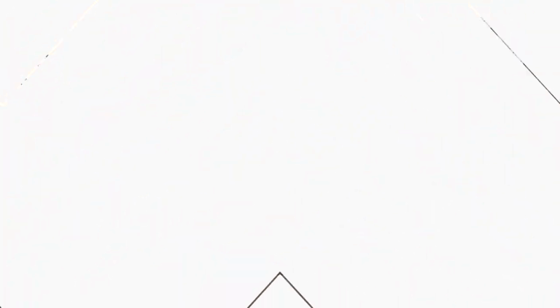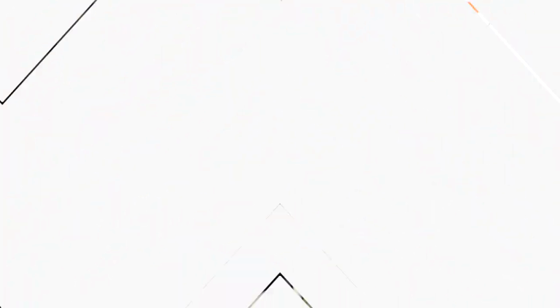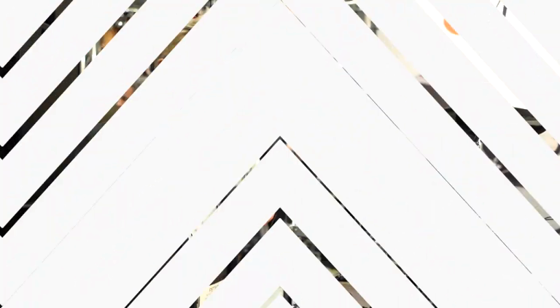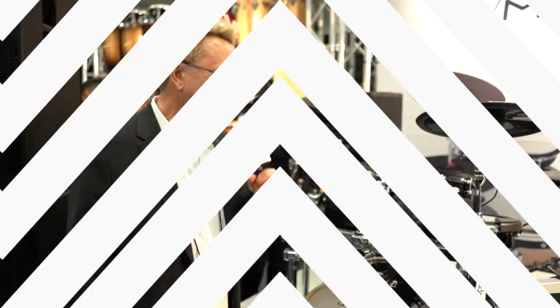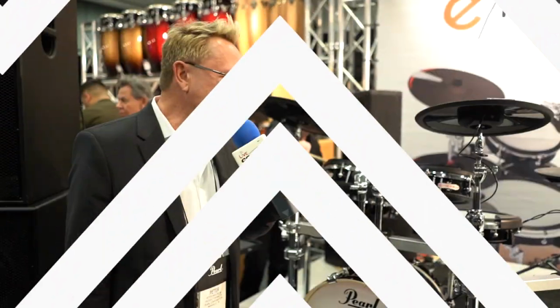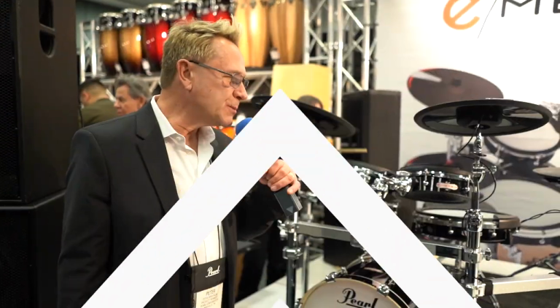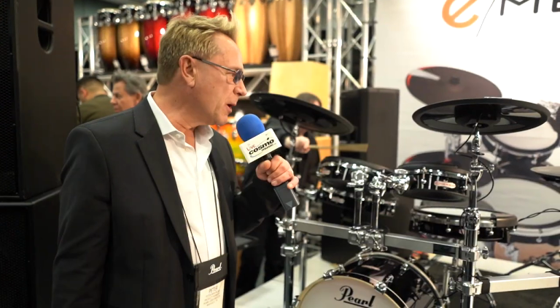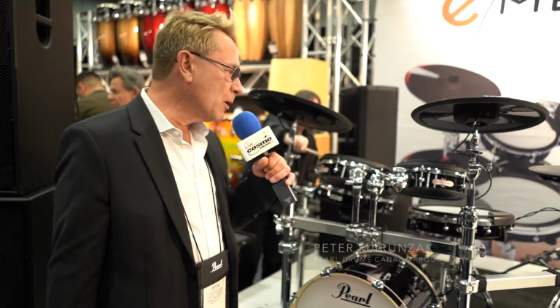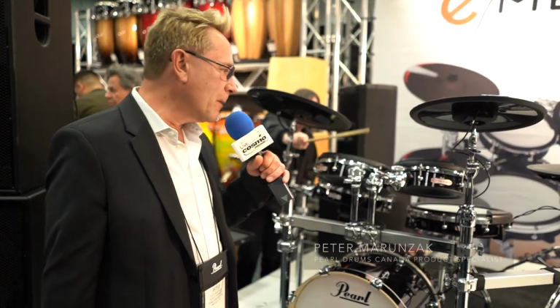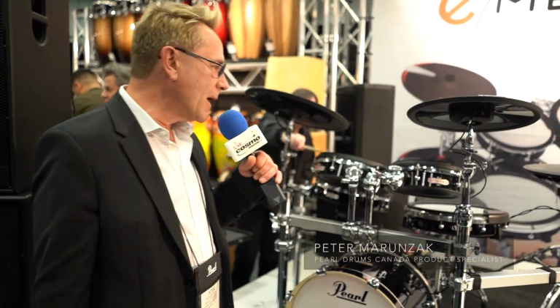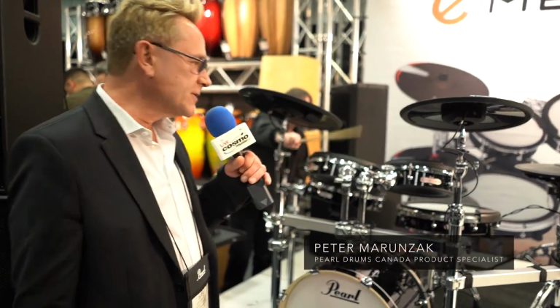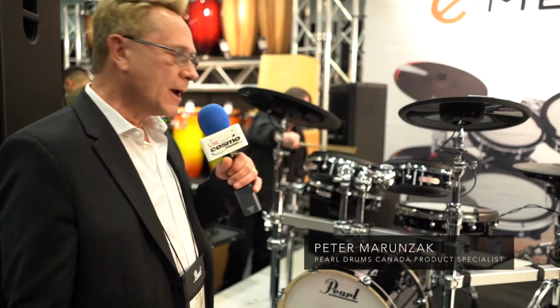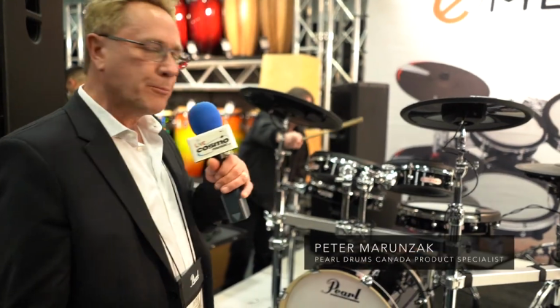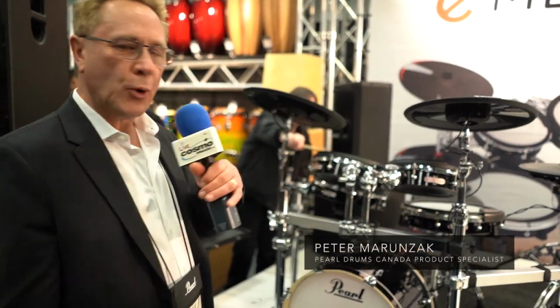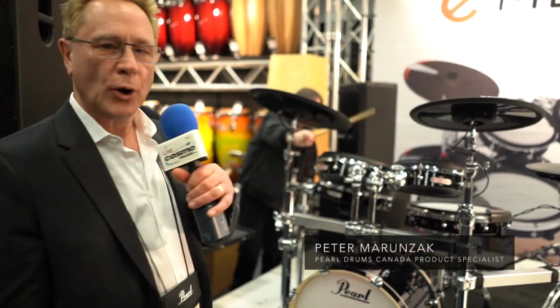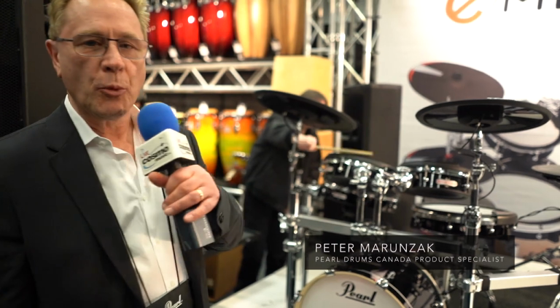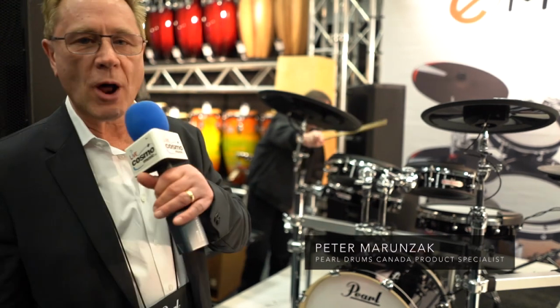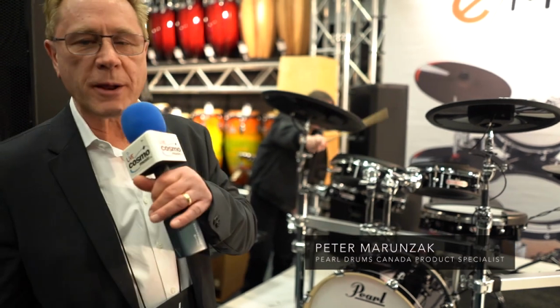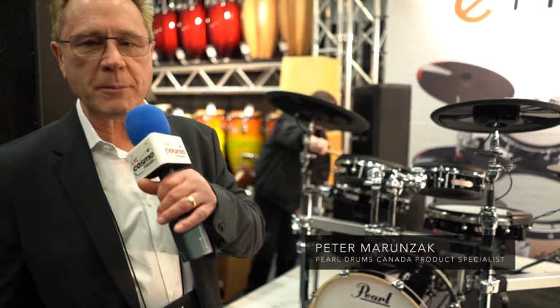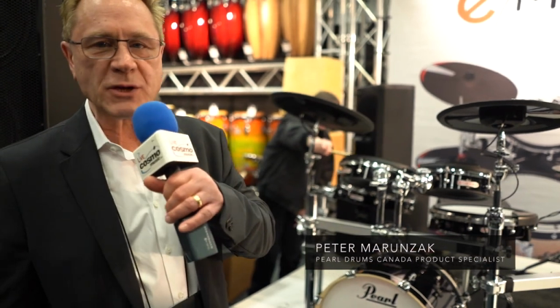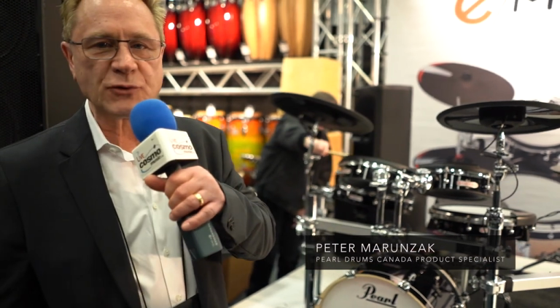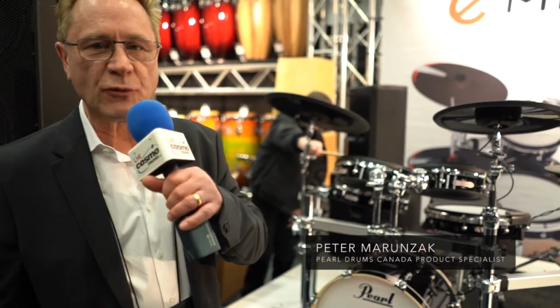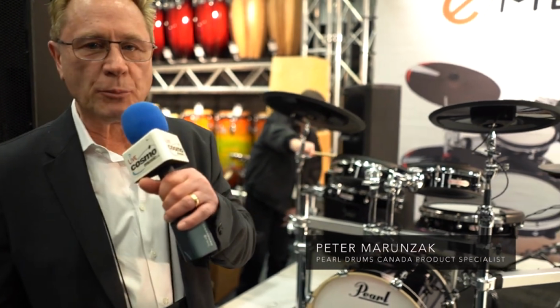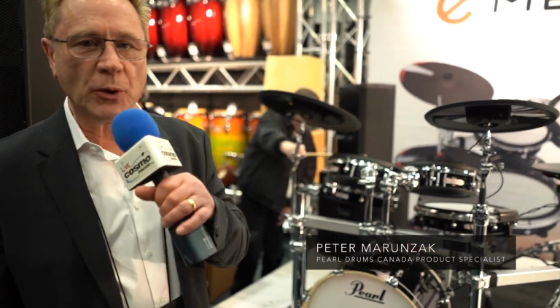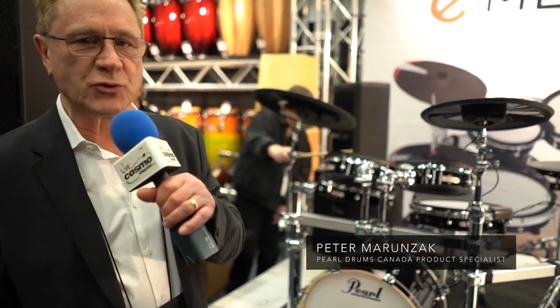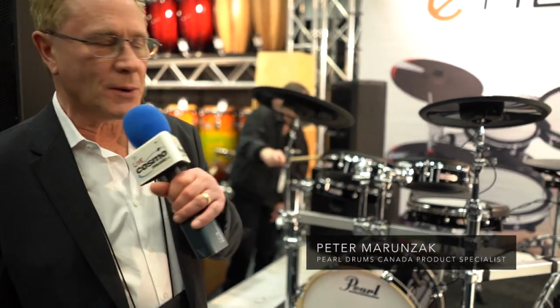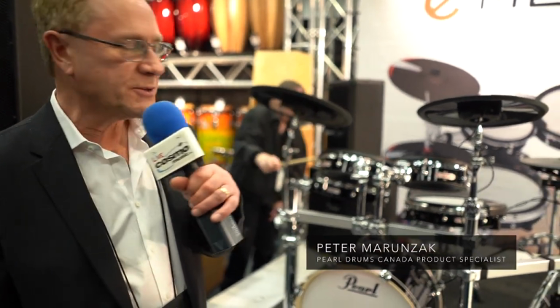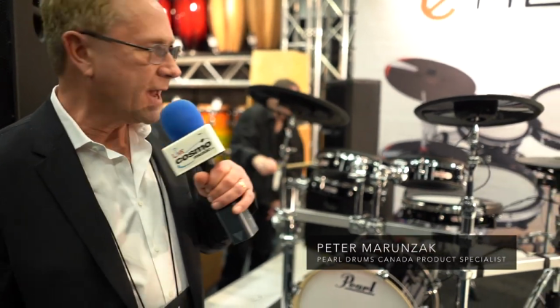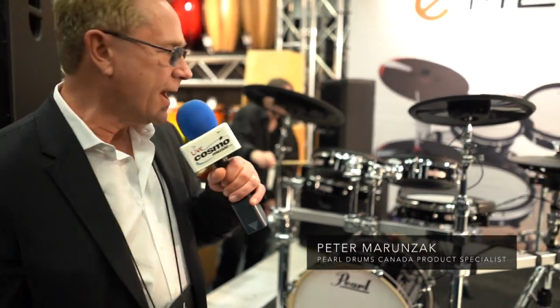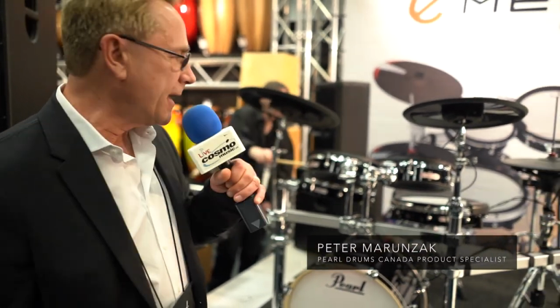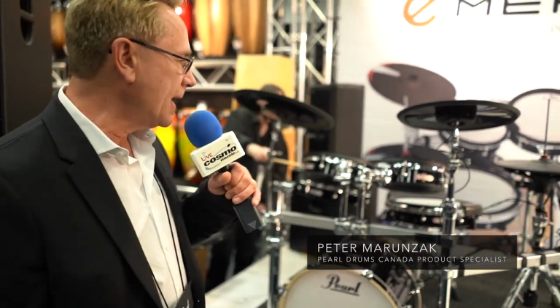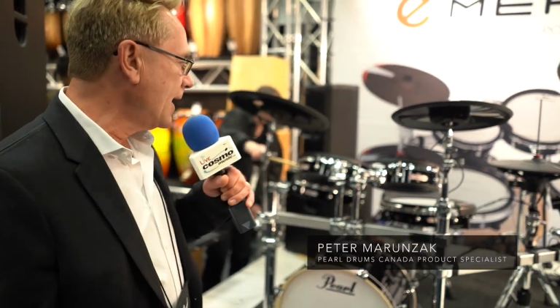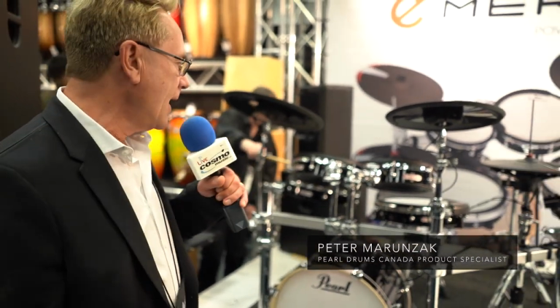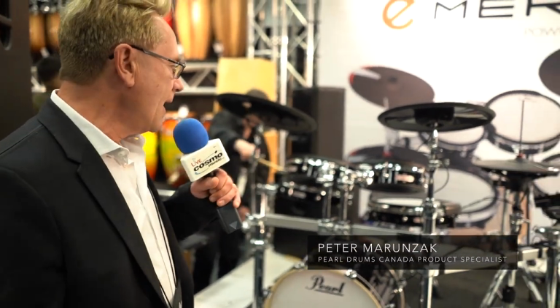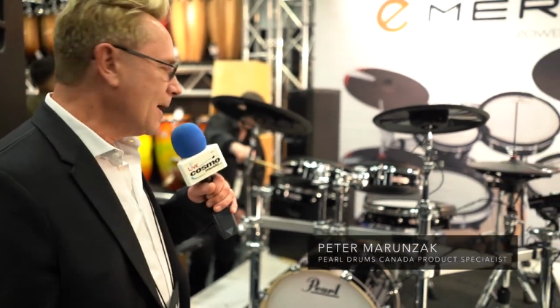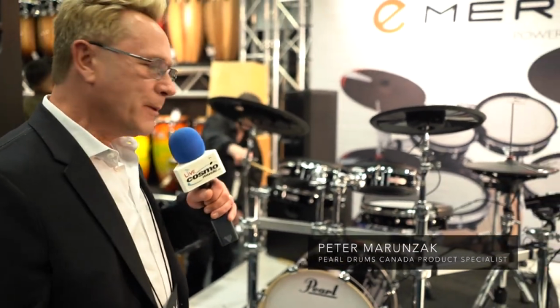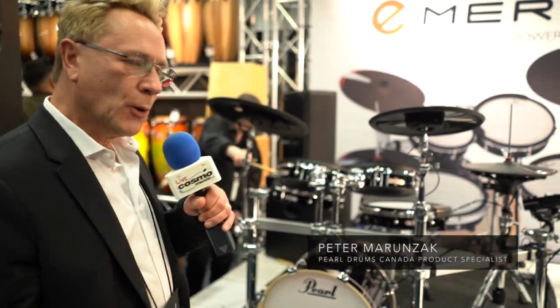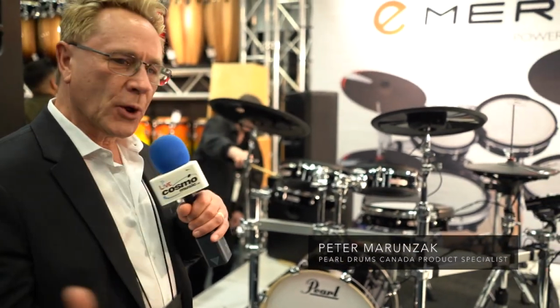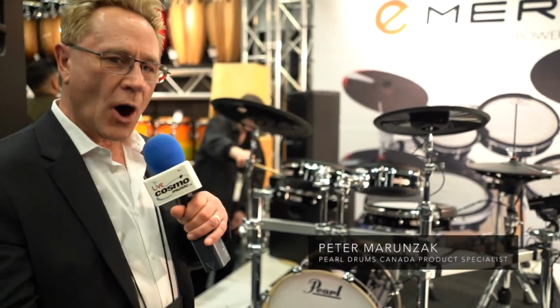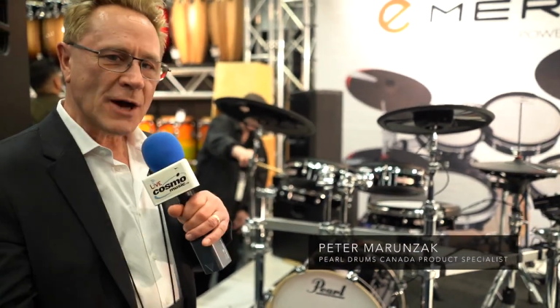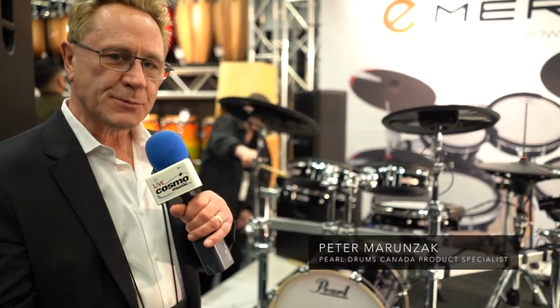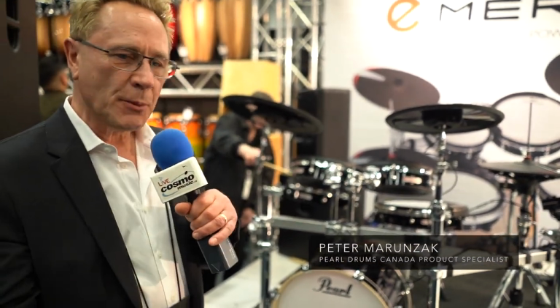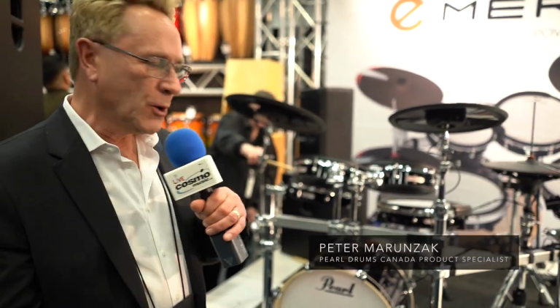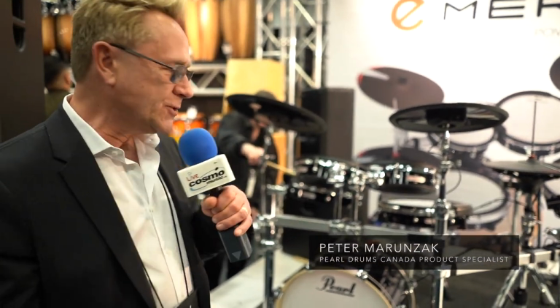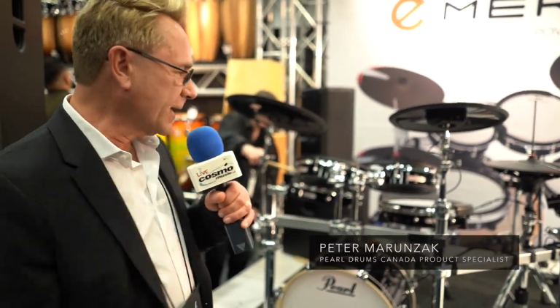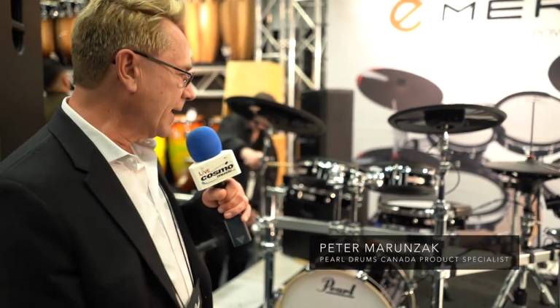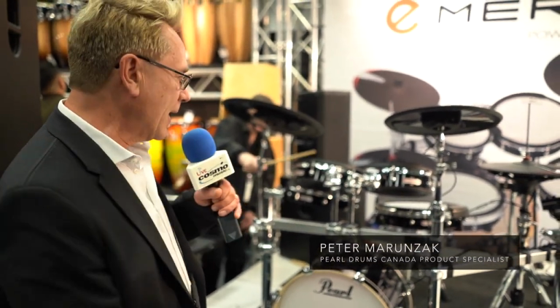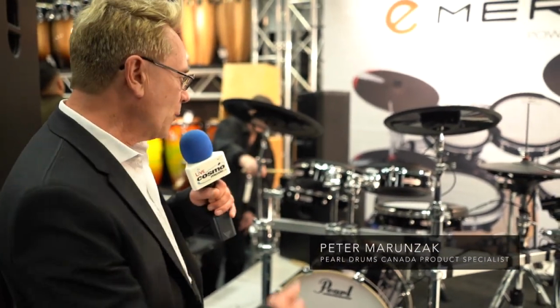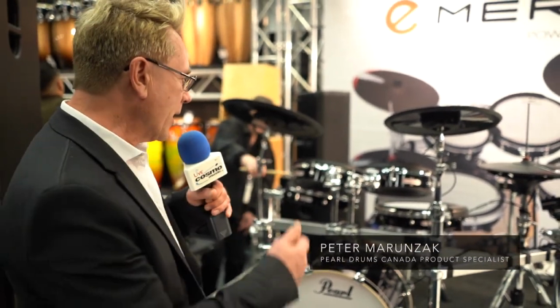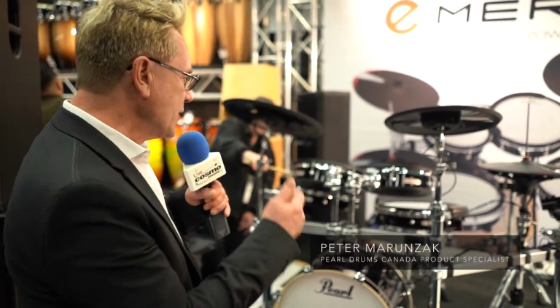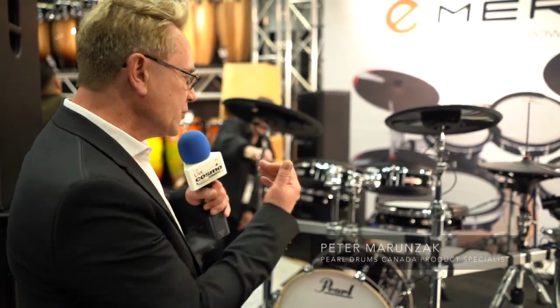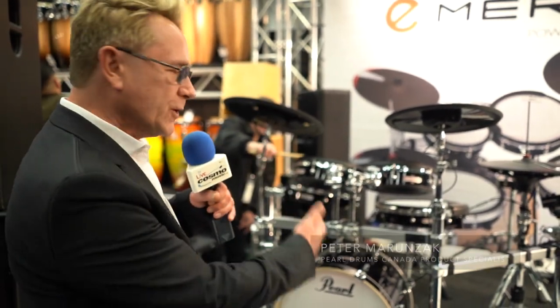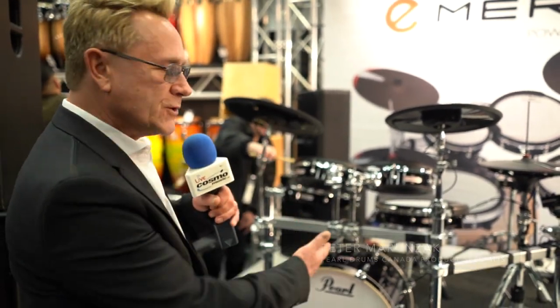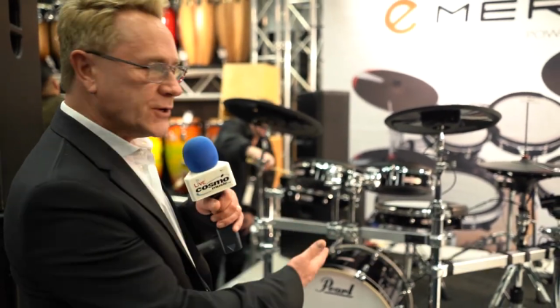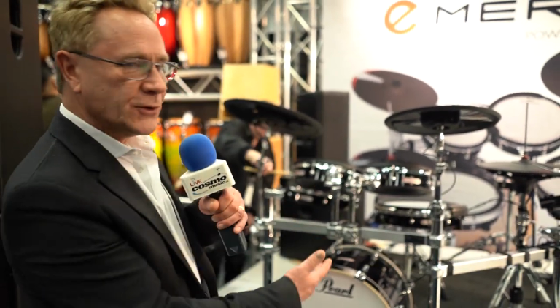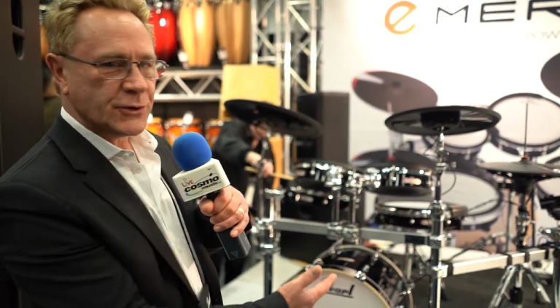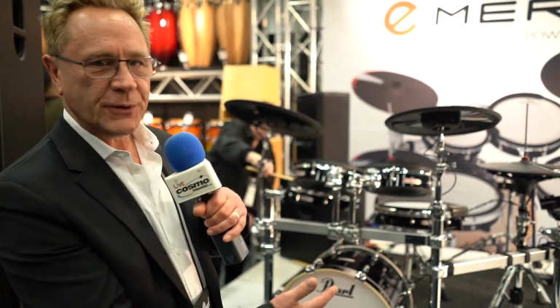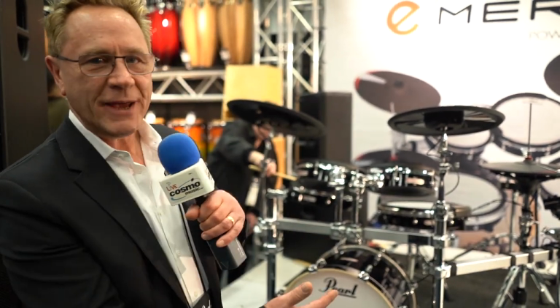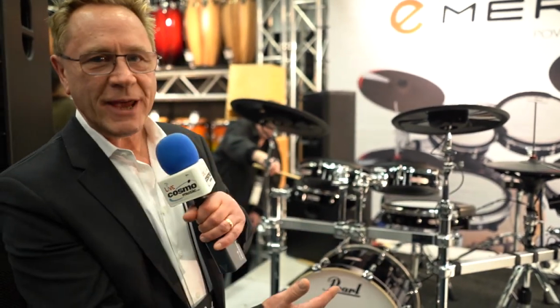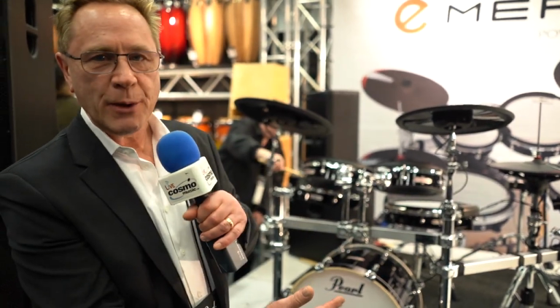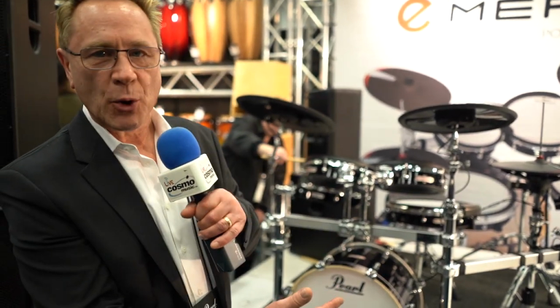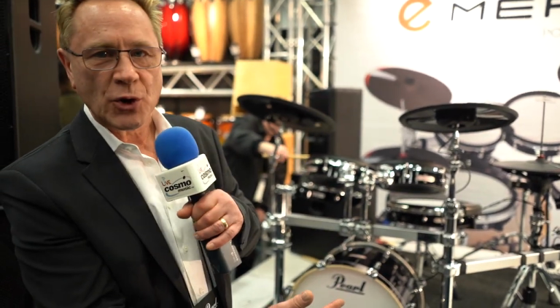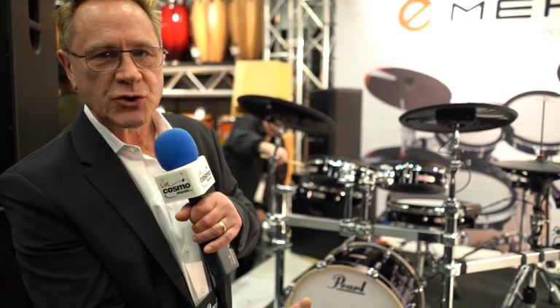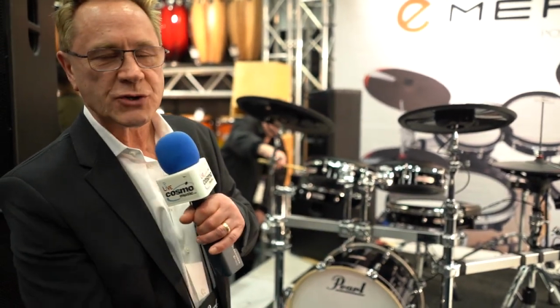Hi, this is Peter Manzai, Pearl Product Manager for Pearl Drums Canada. I'm here with Cosmo Music and I want to introduce you to the E-Merge.